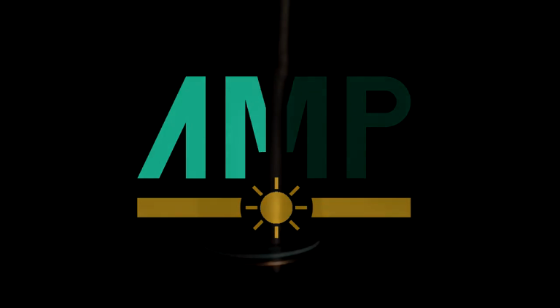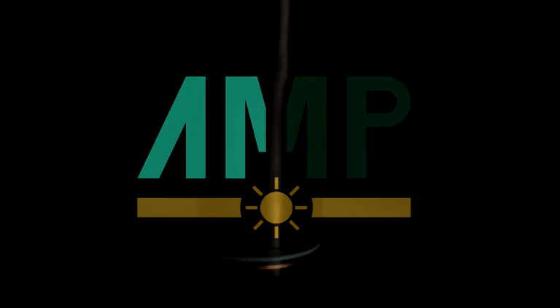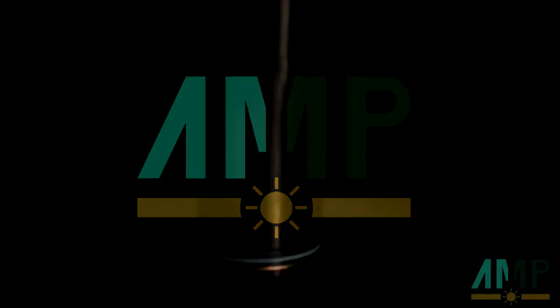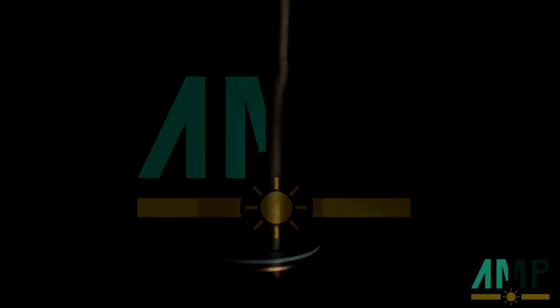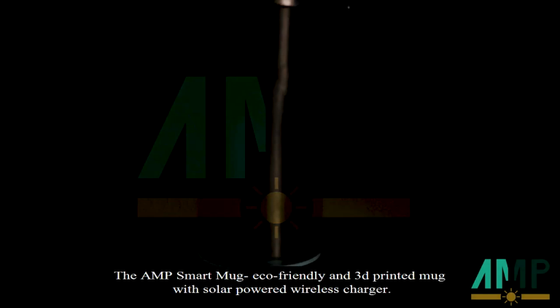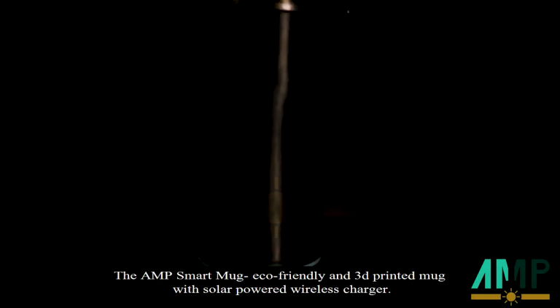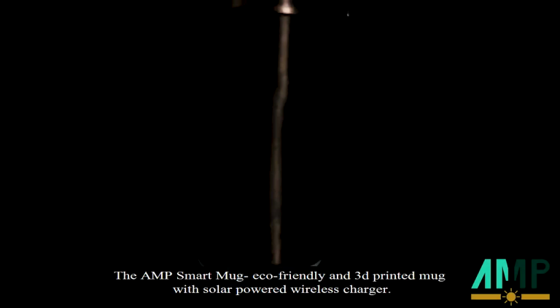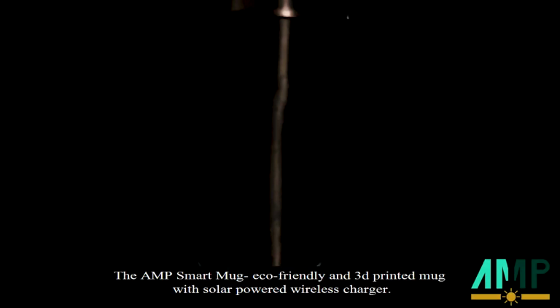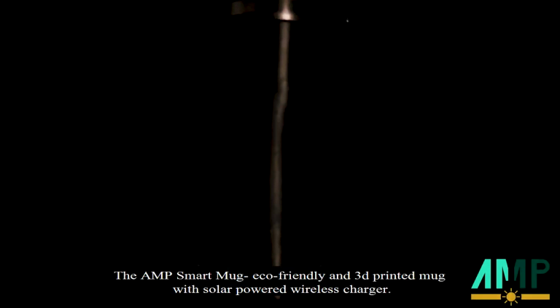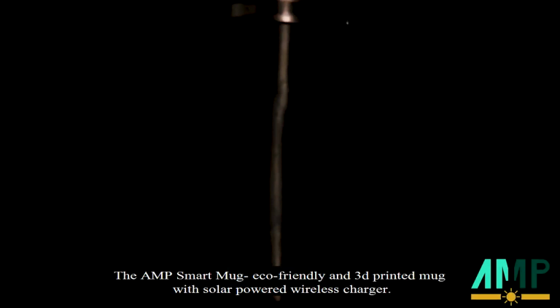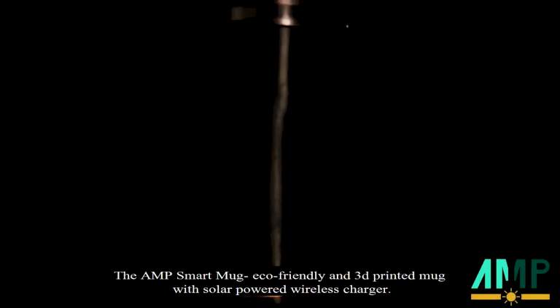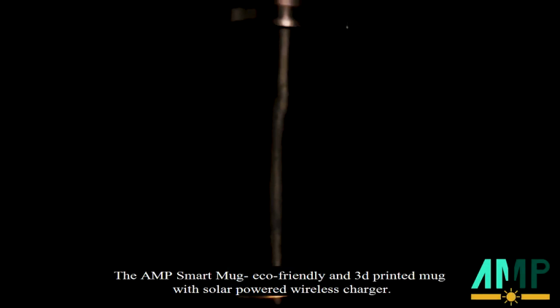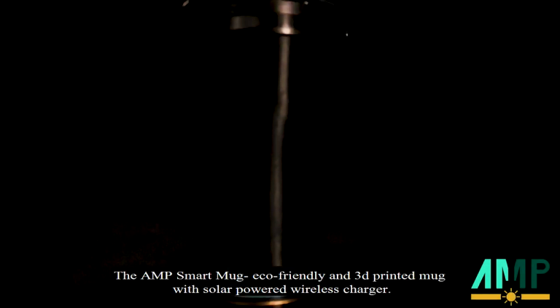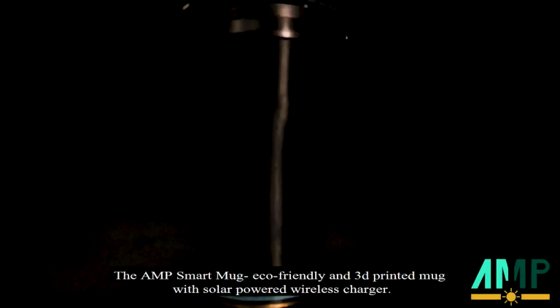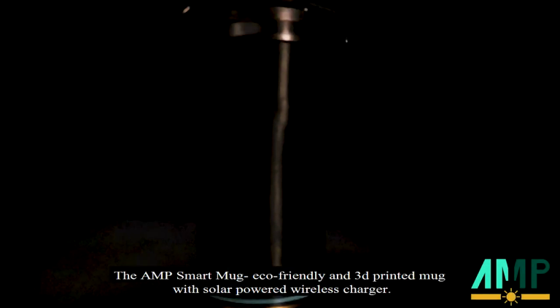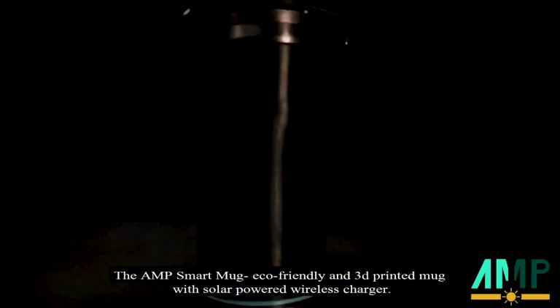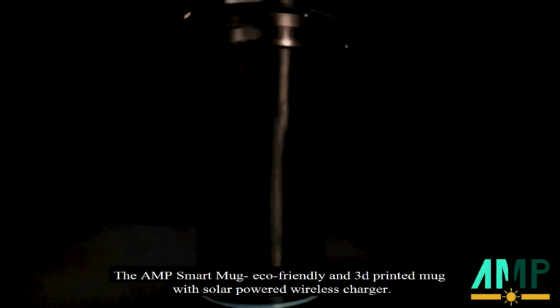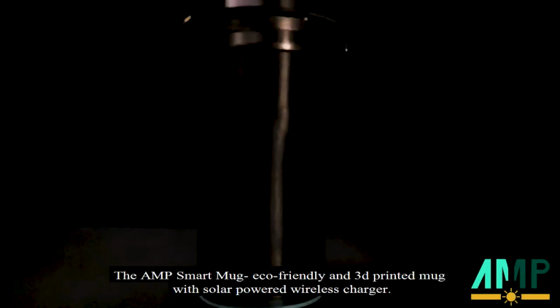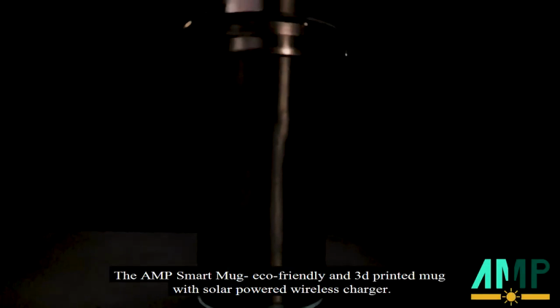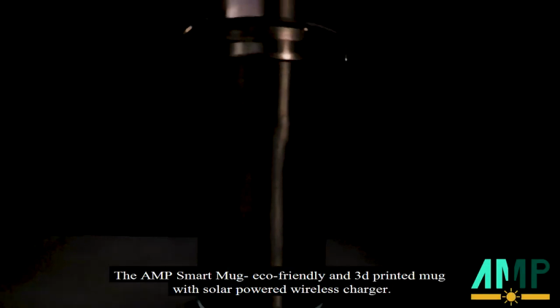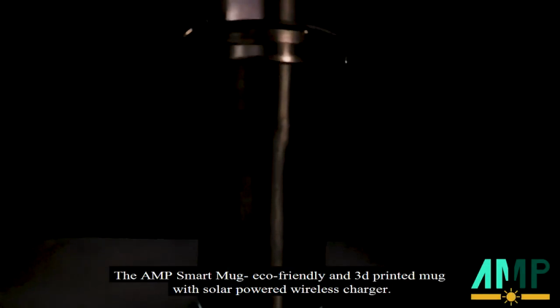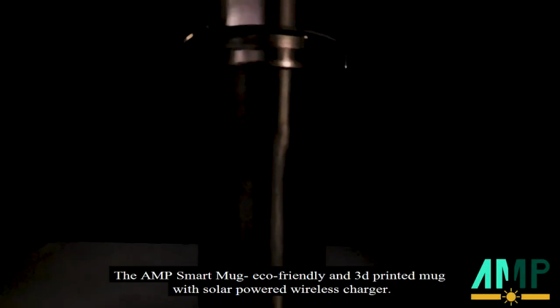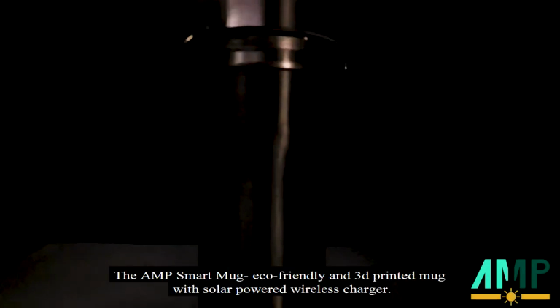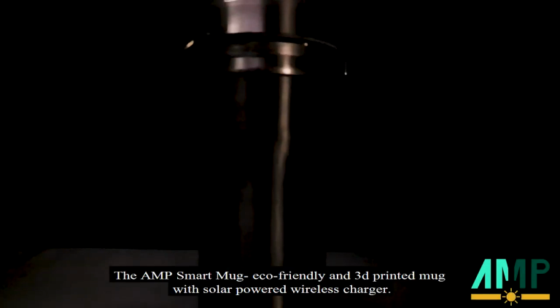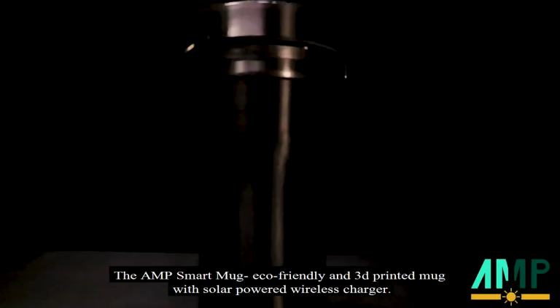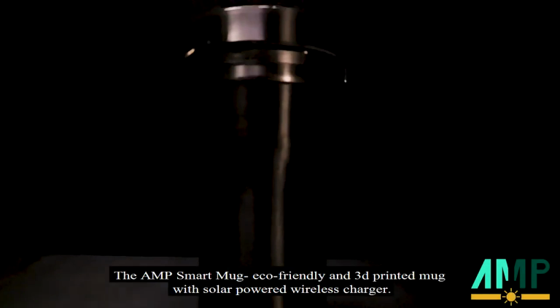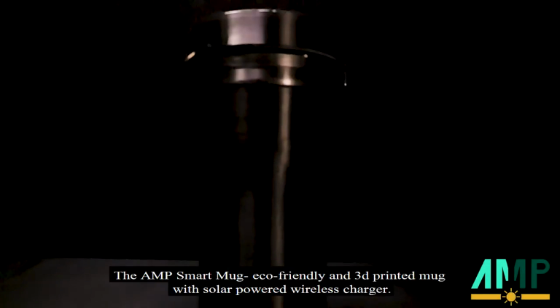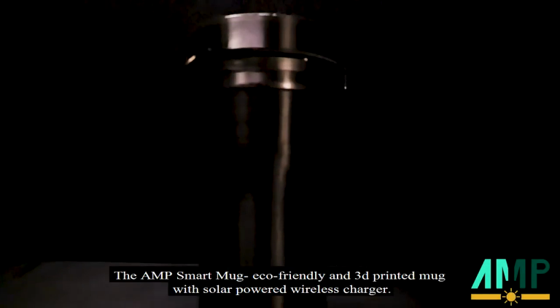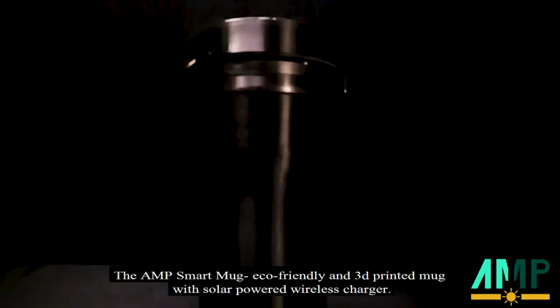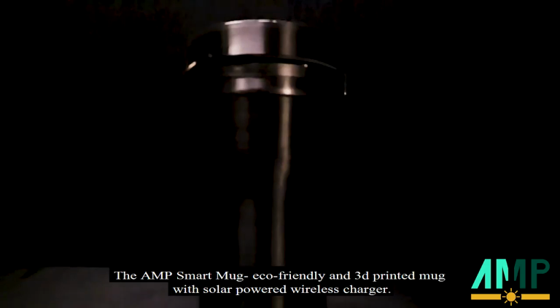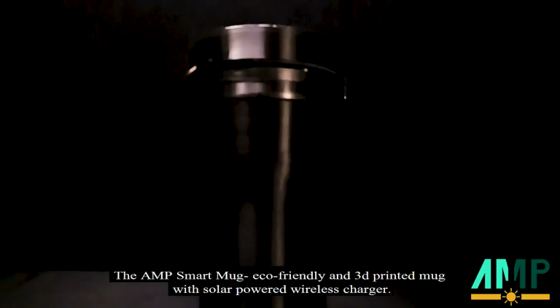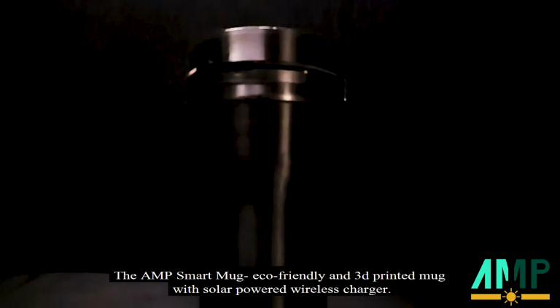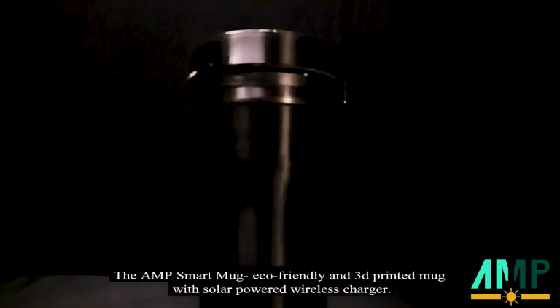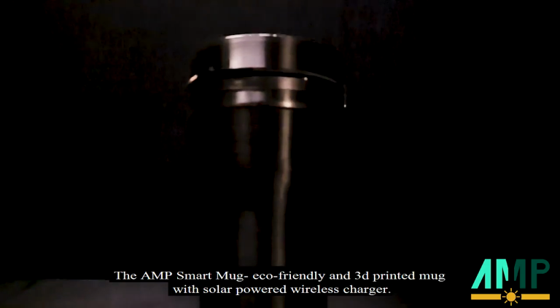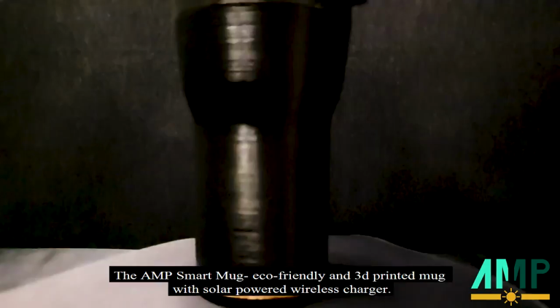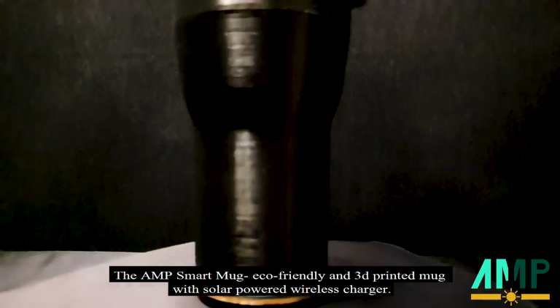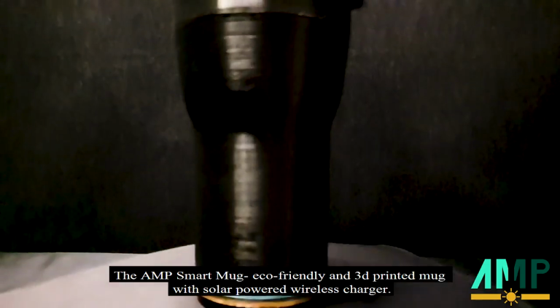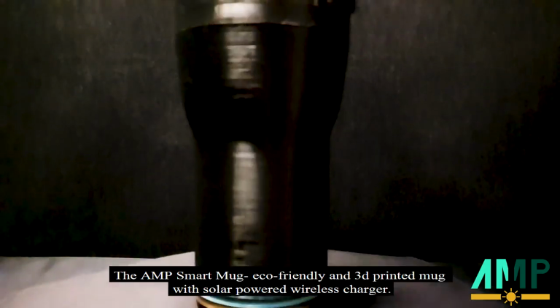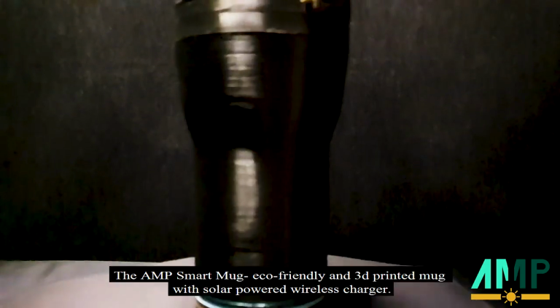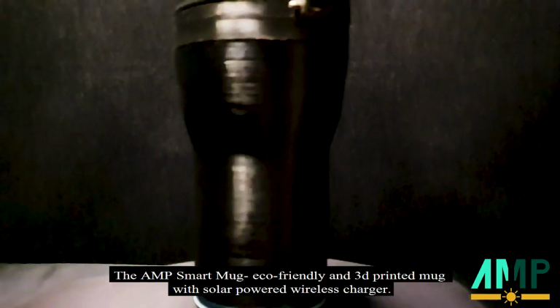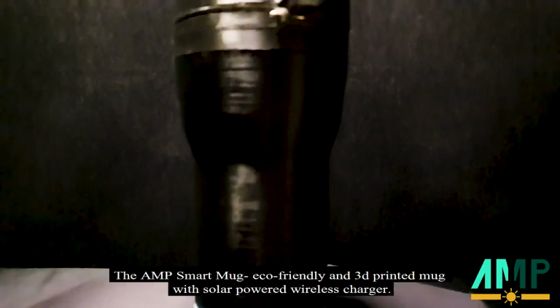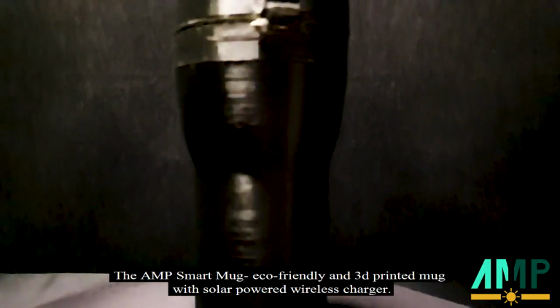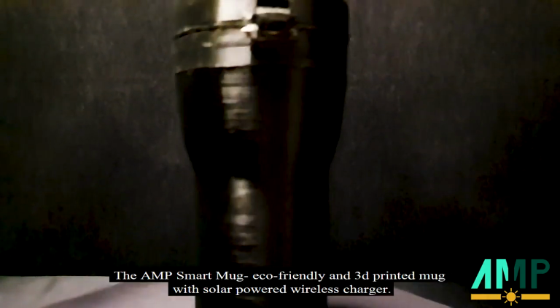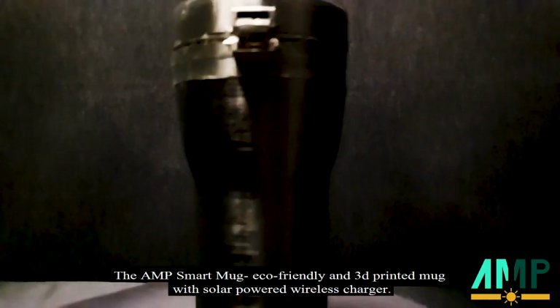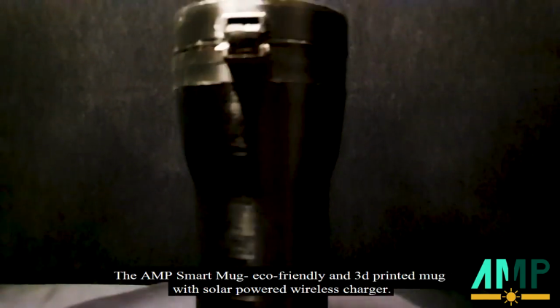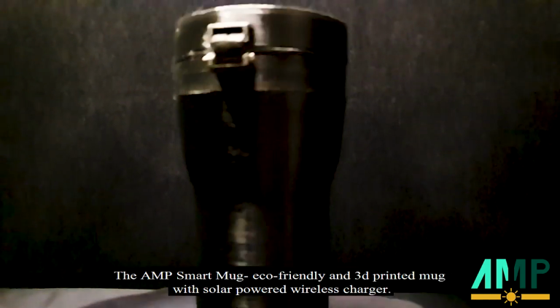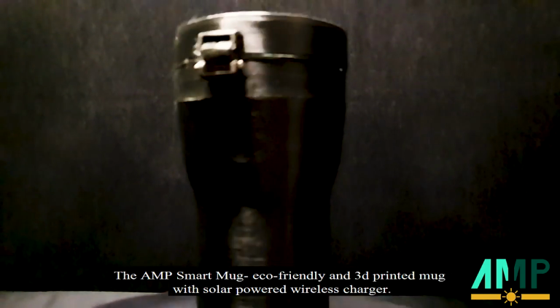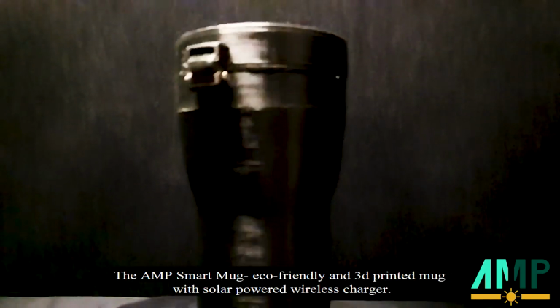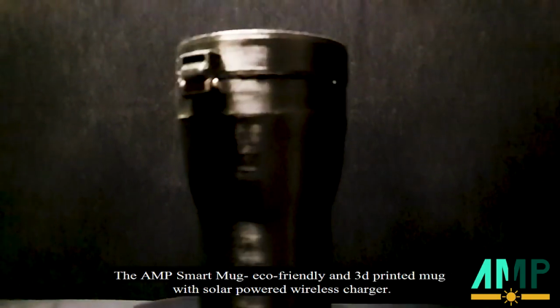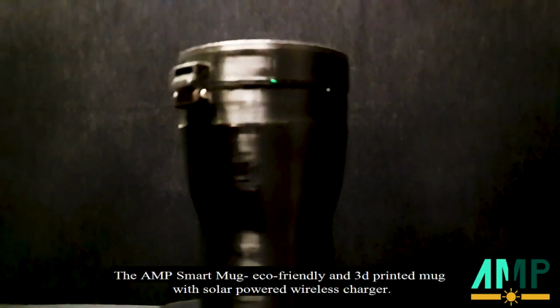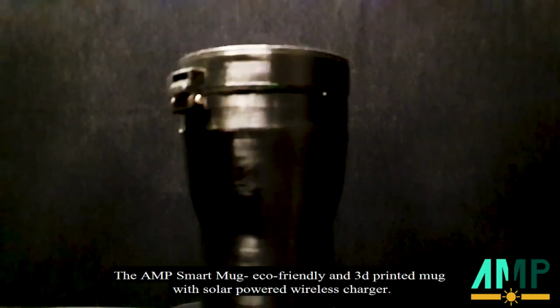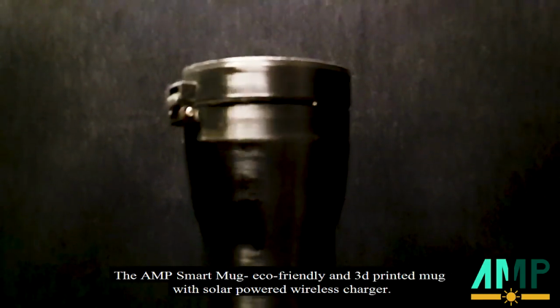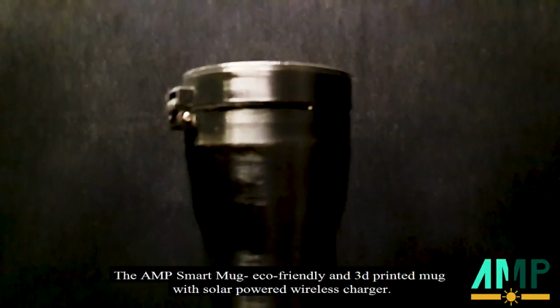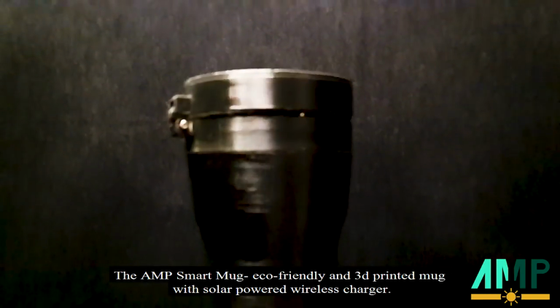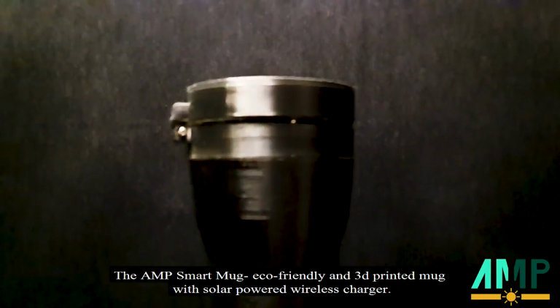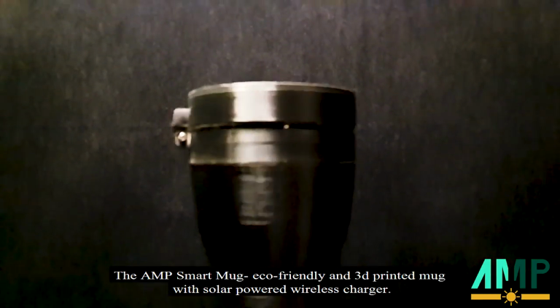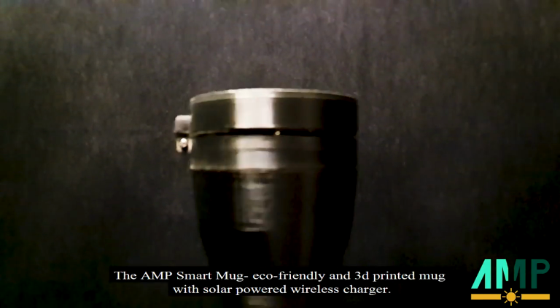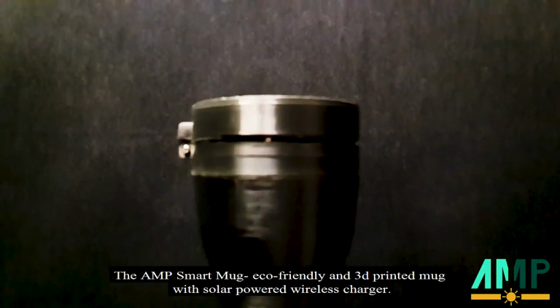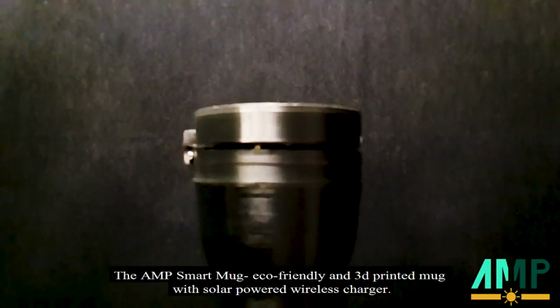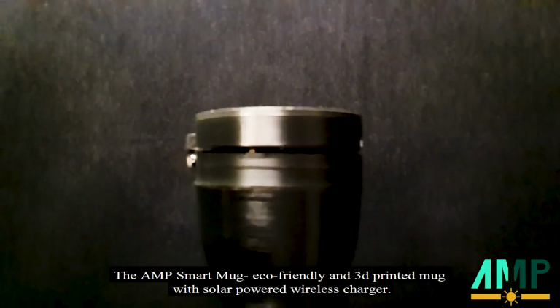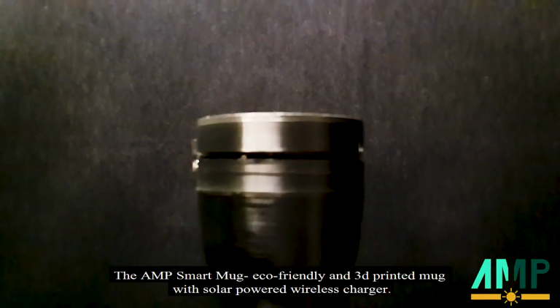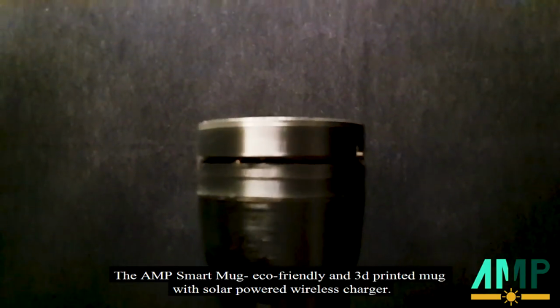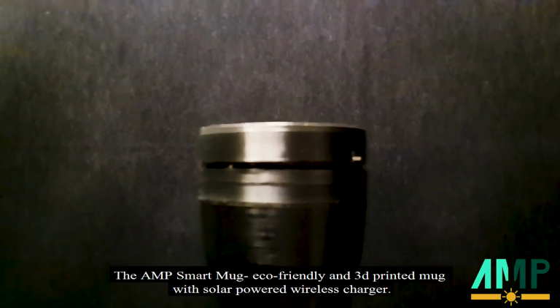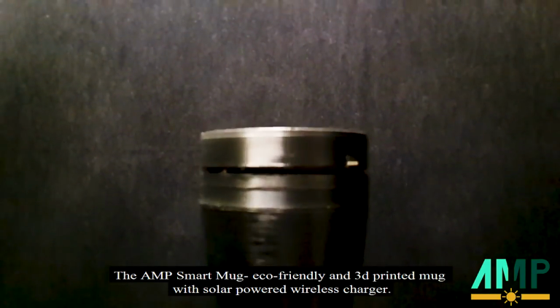The AMB Smart Mac — an eco-friendly and 3D printed Mac with solar-powered wireless charger.